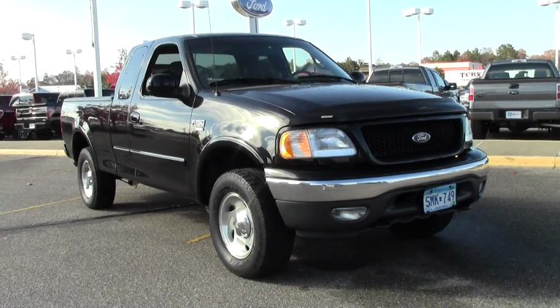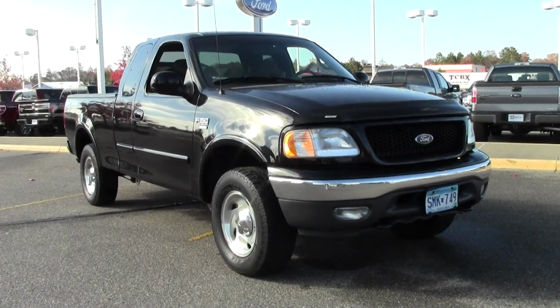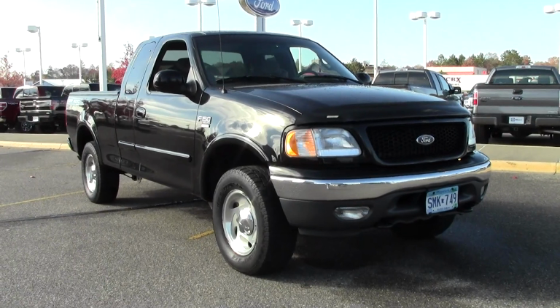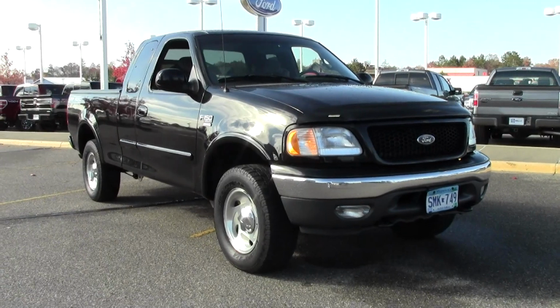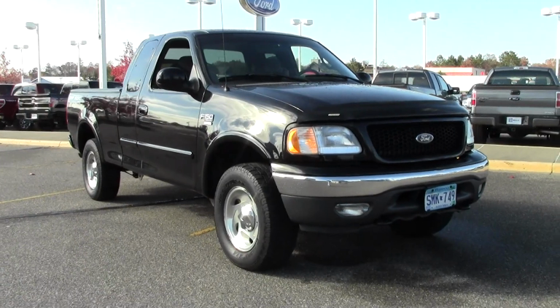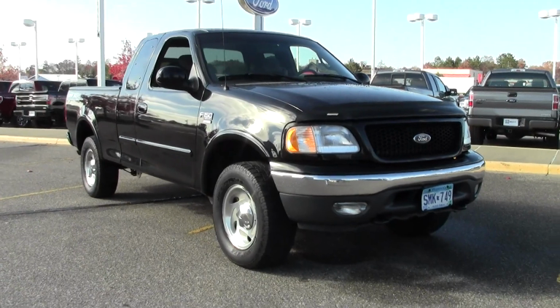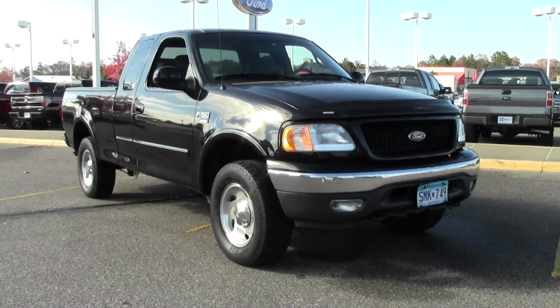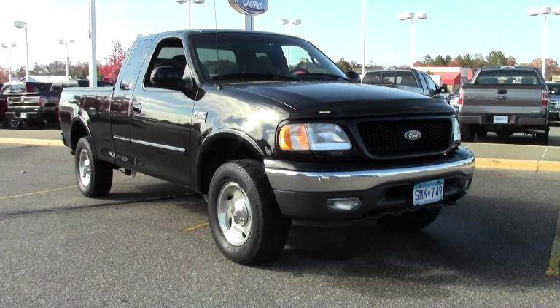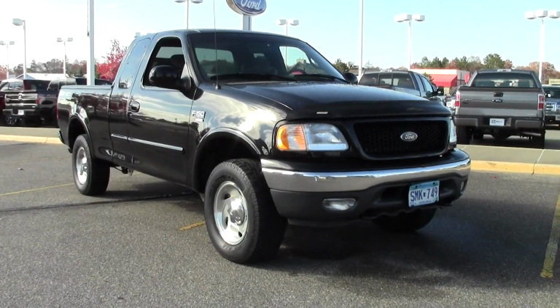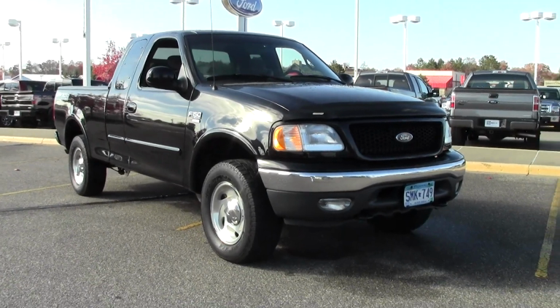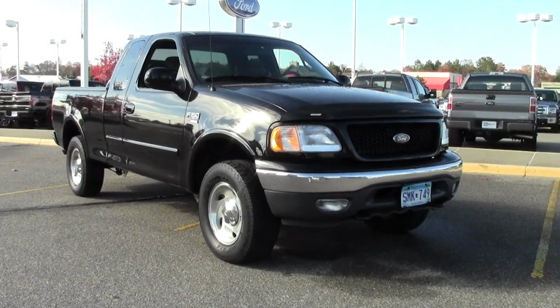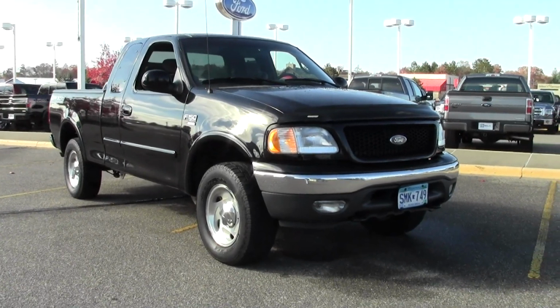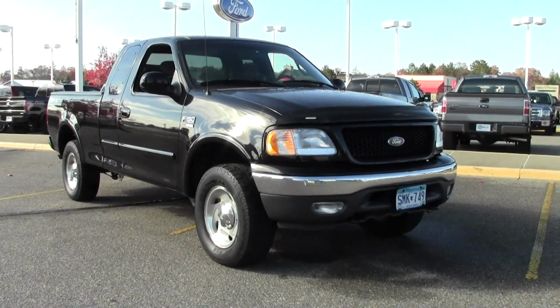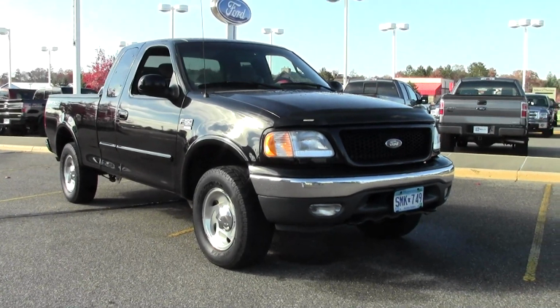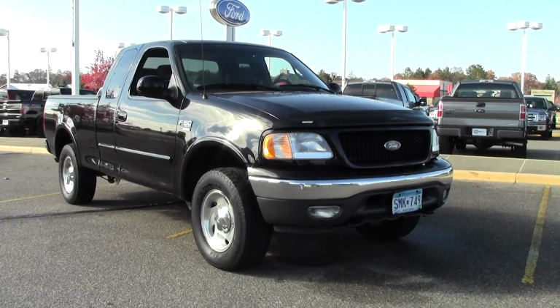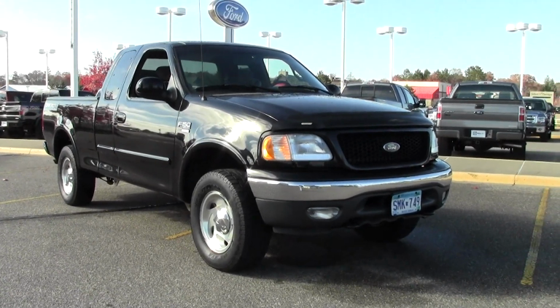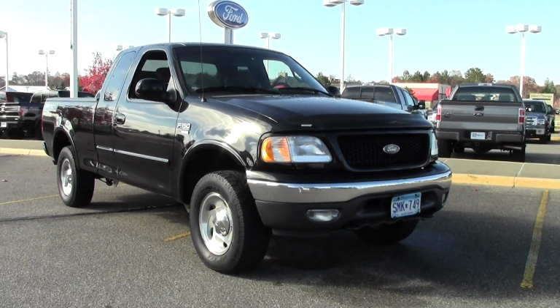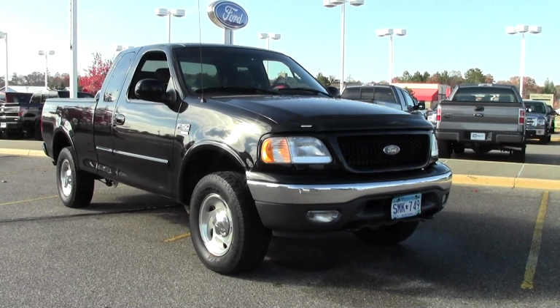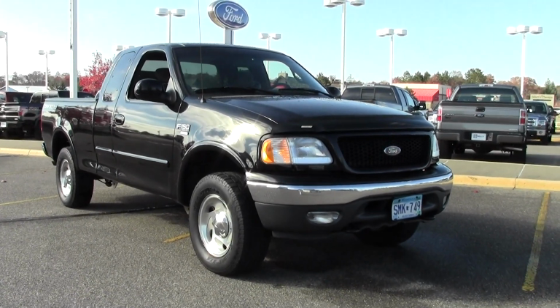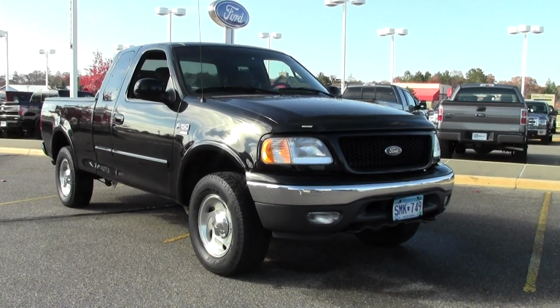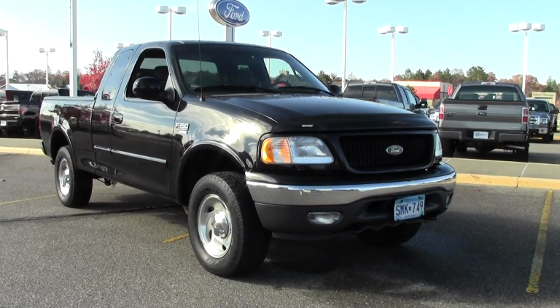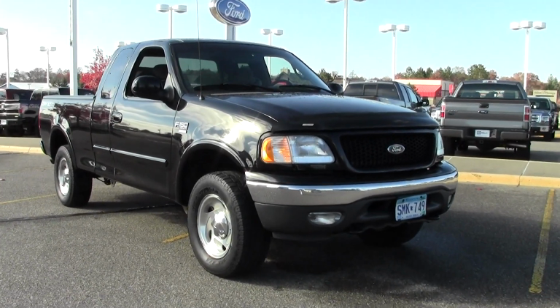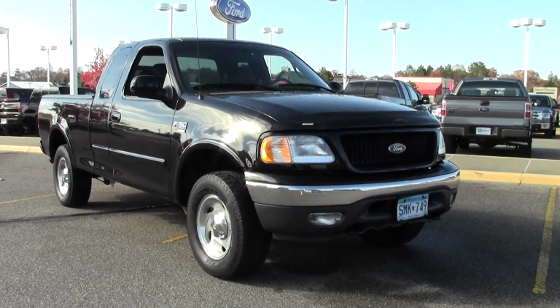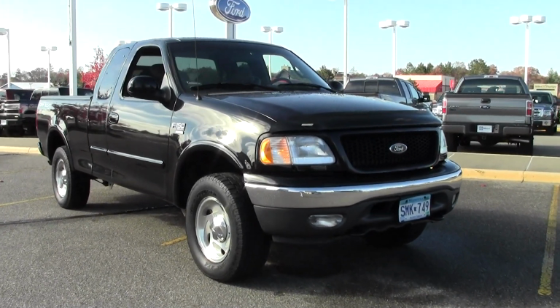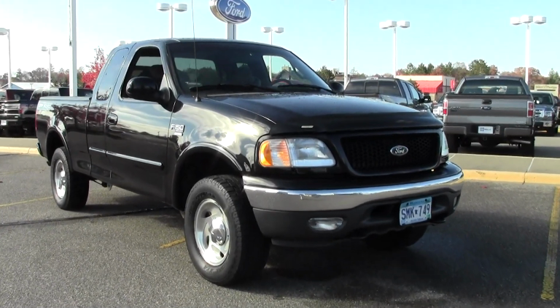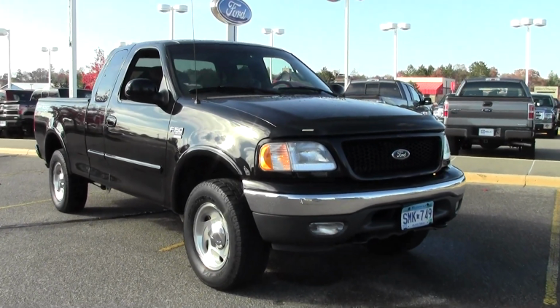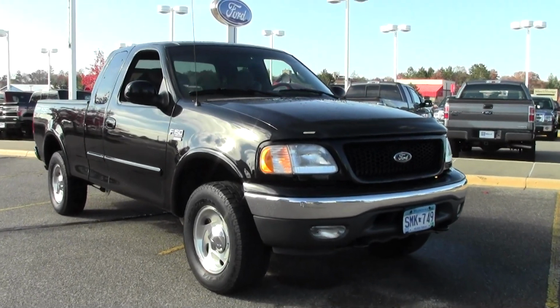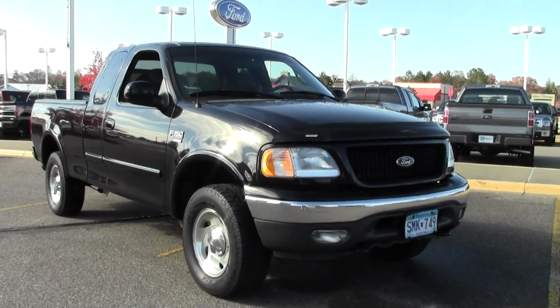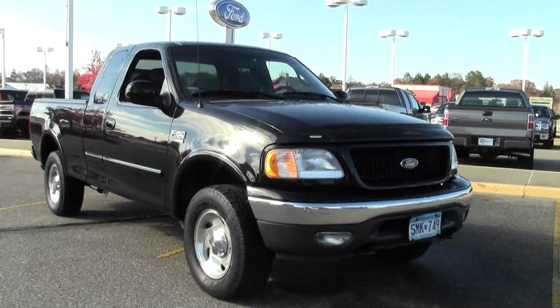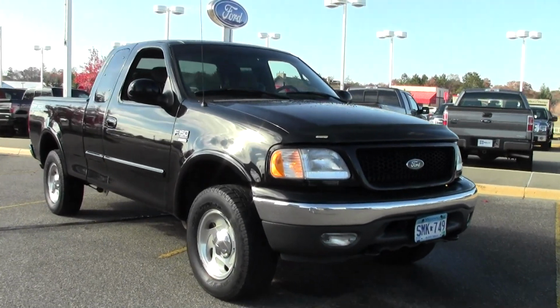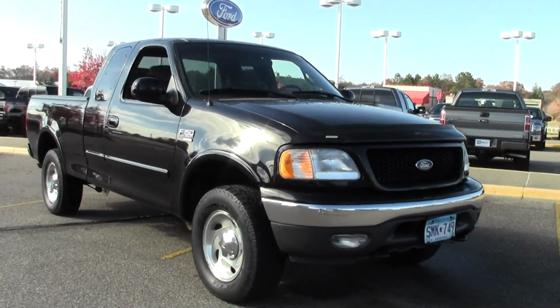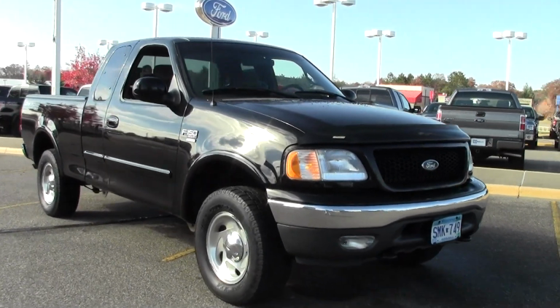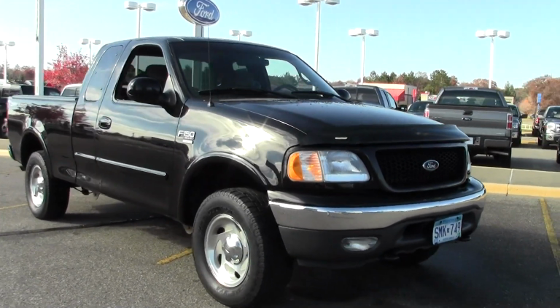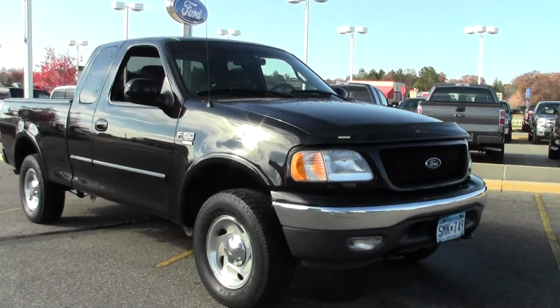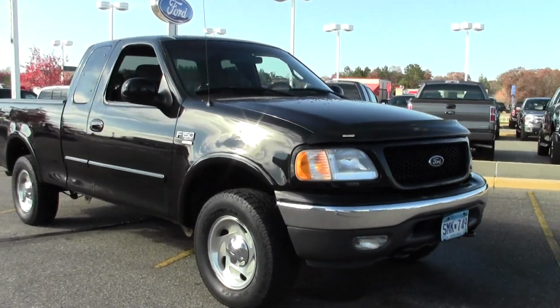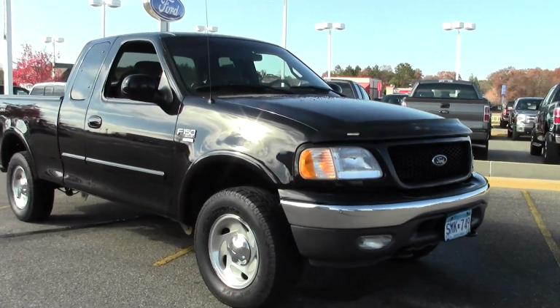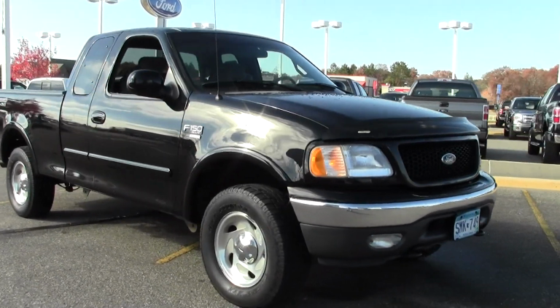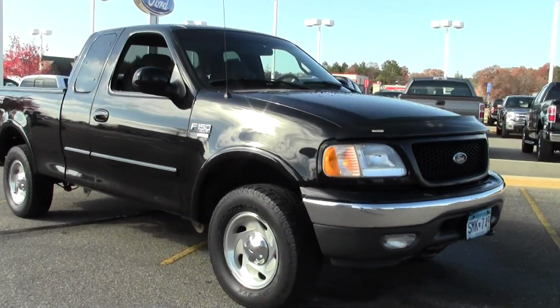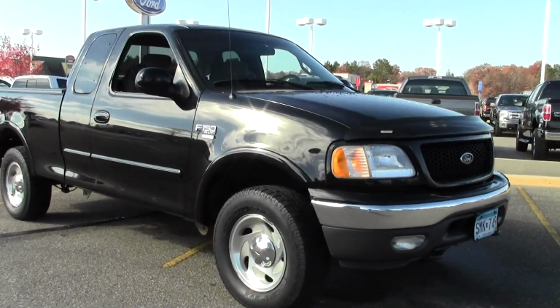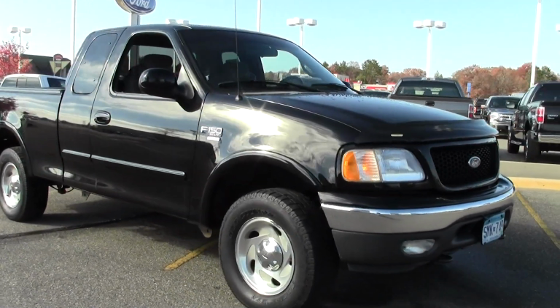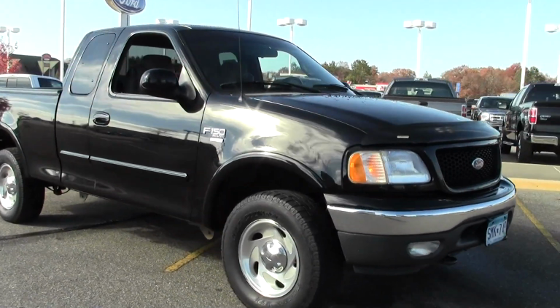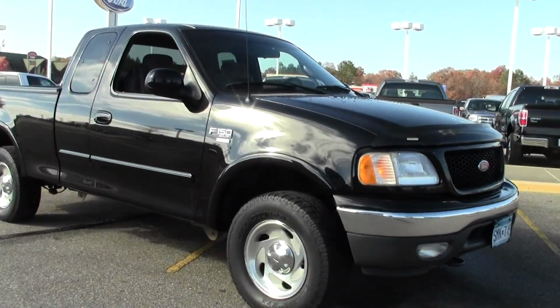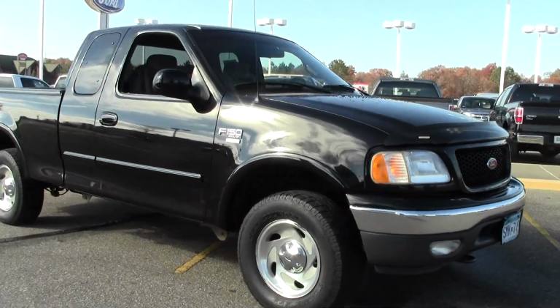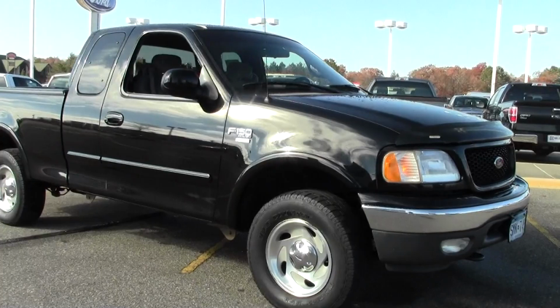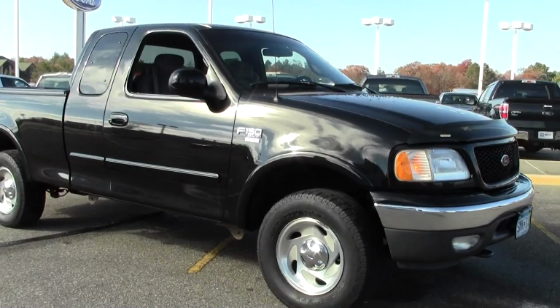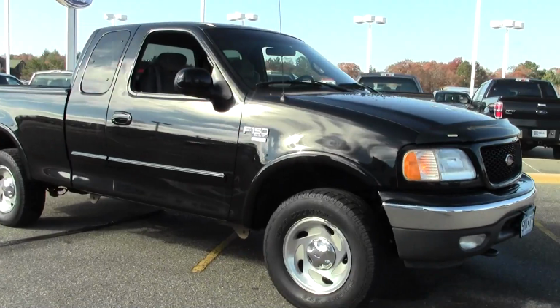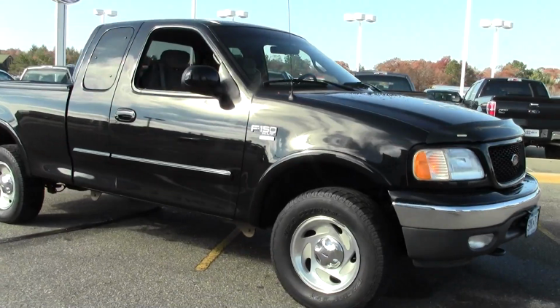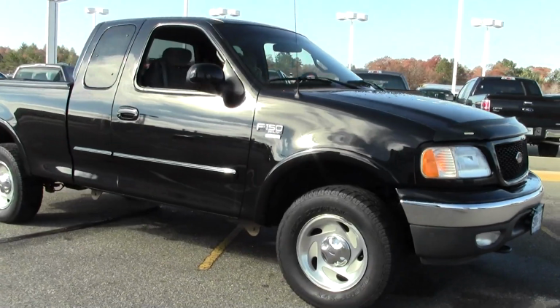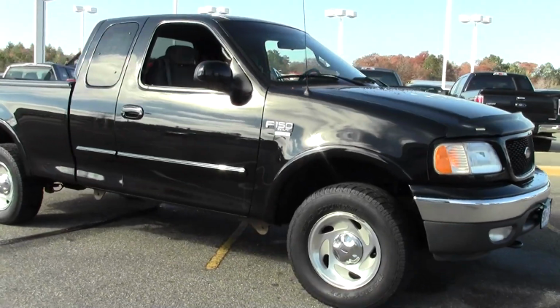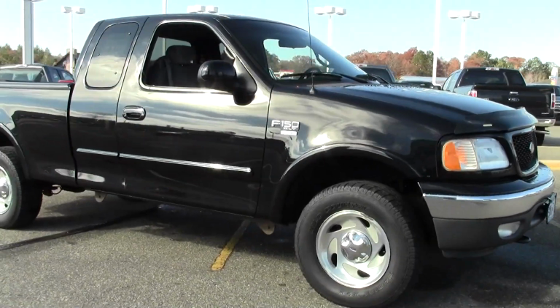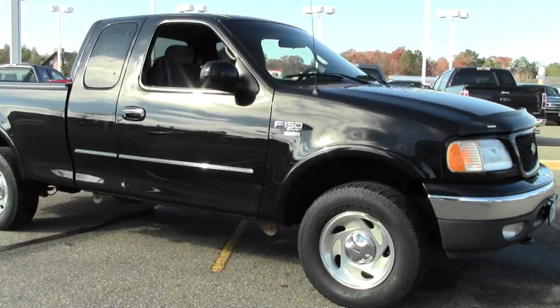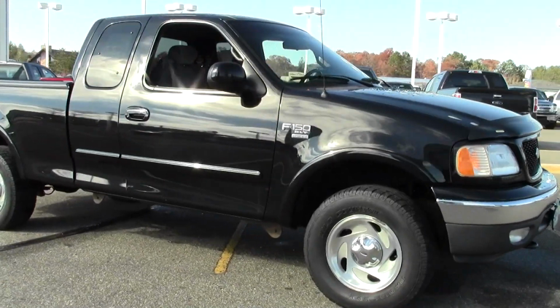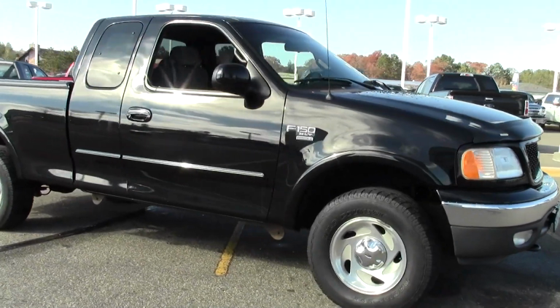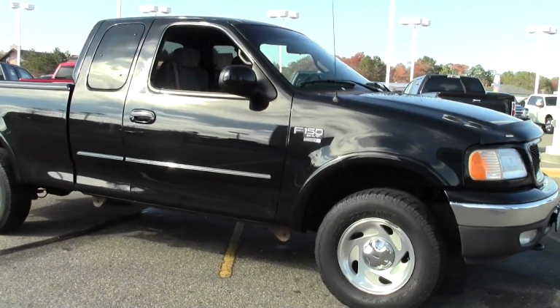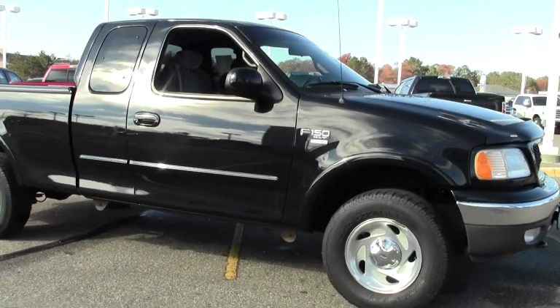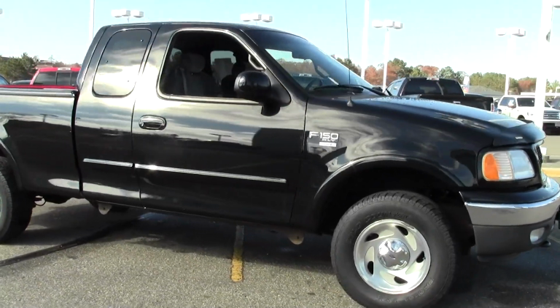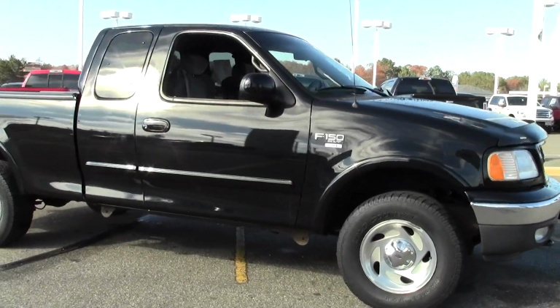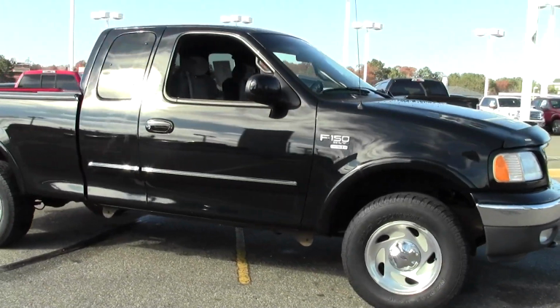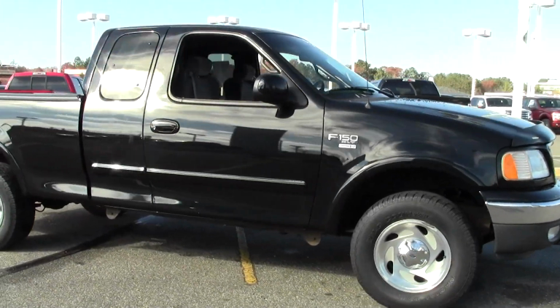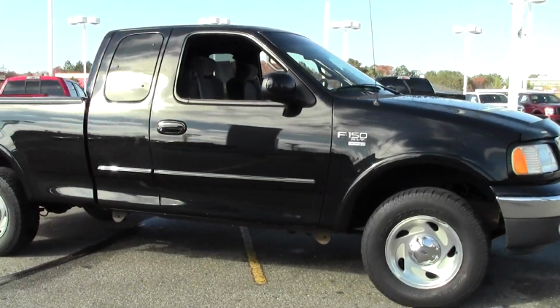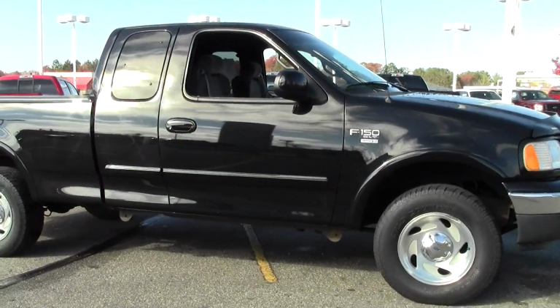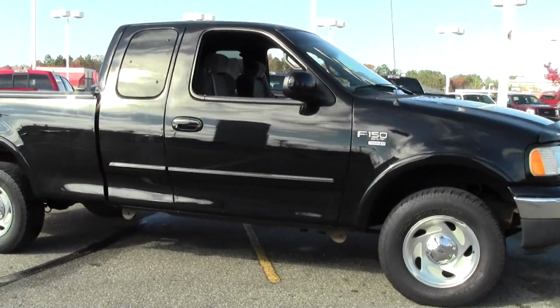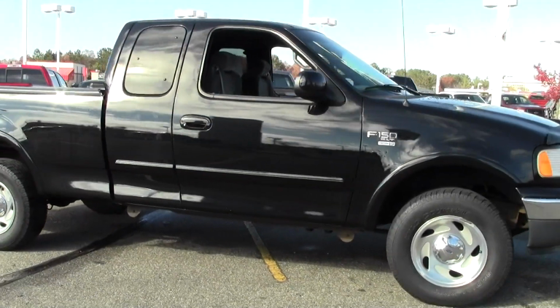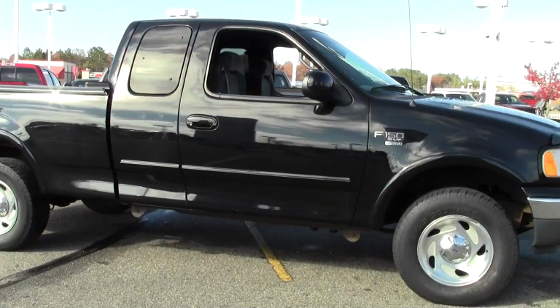Hey, this is Mike with Mills Auto and I've got another walk around video for you. I'm just going to point out some of the features to give you a little more information about this truck.